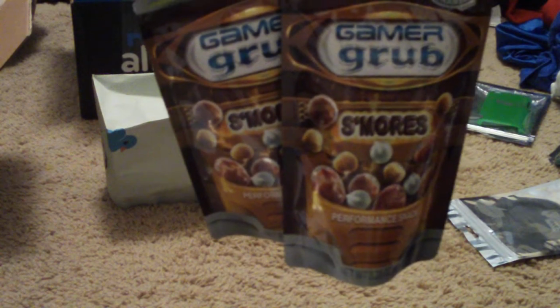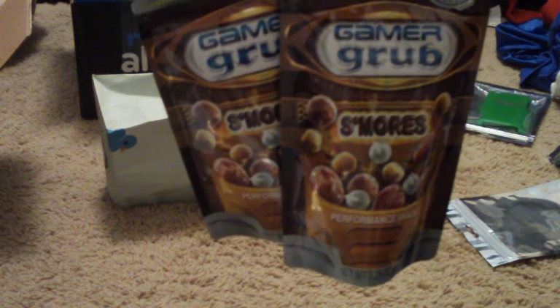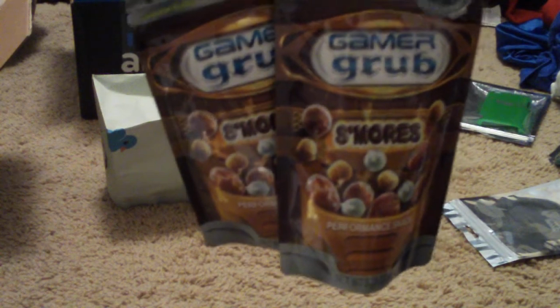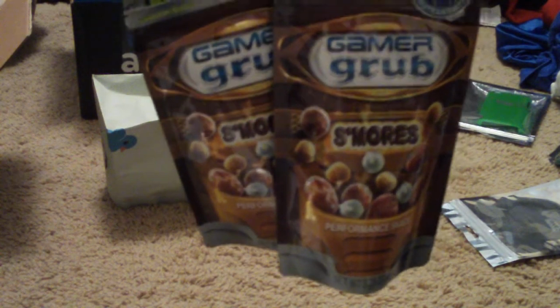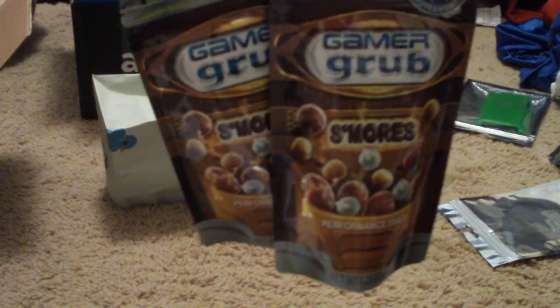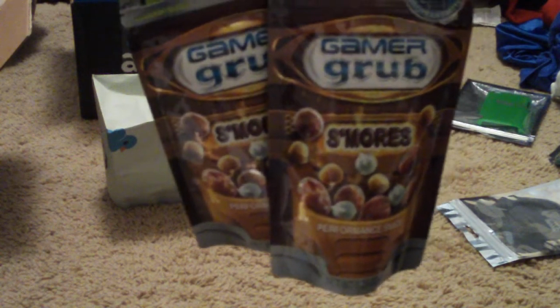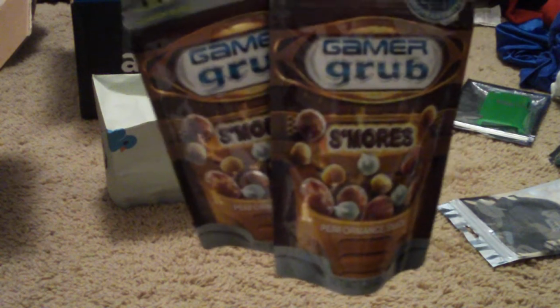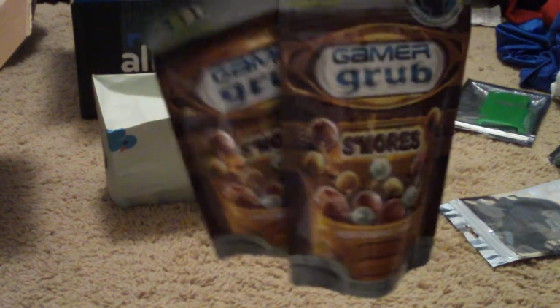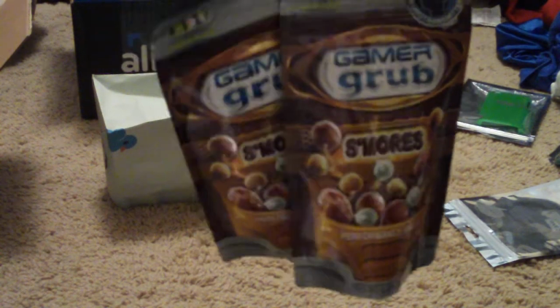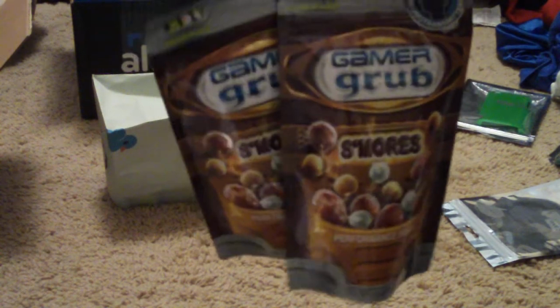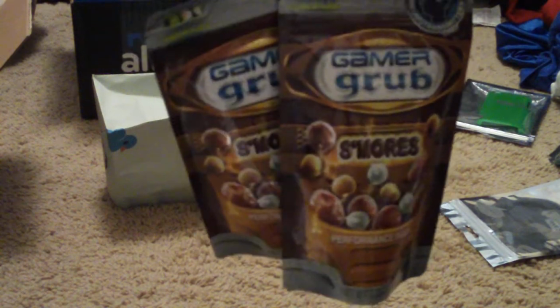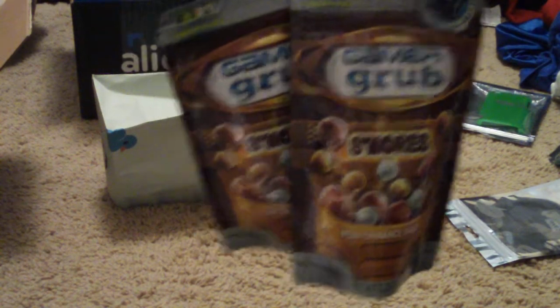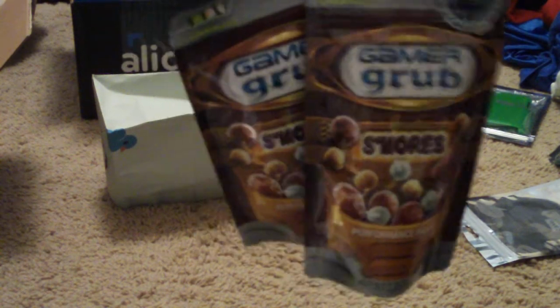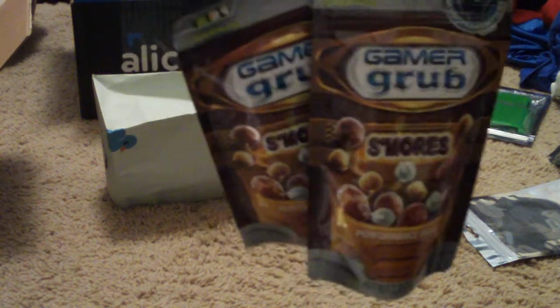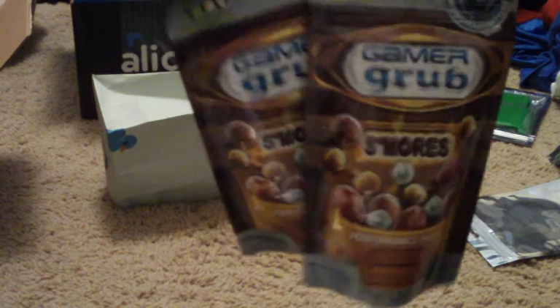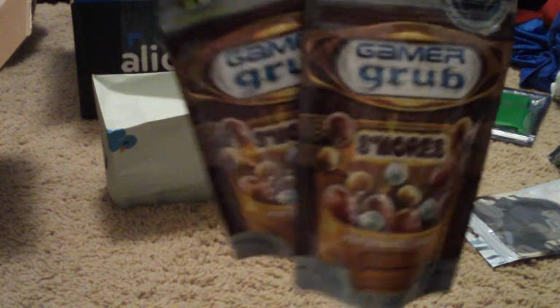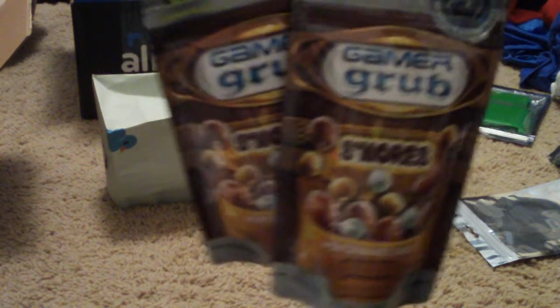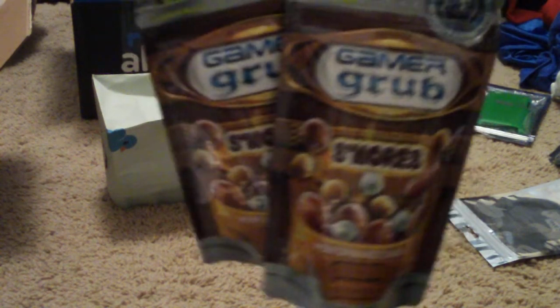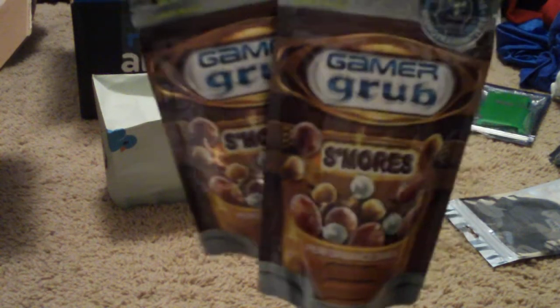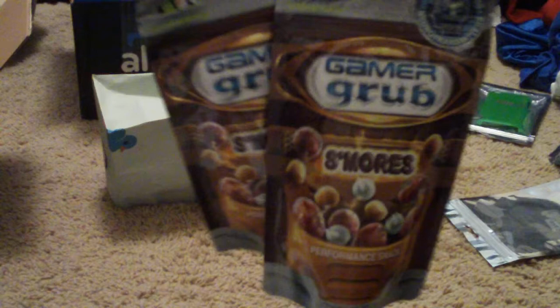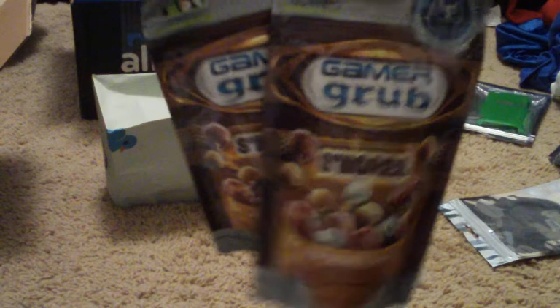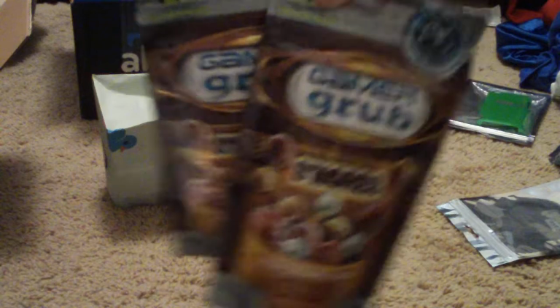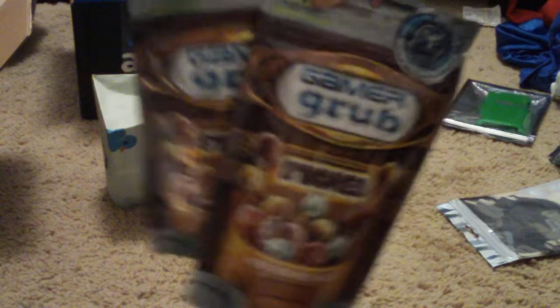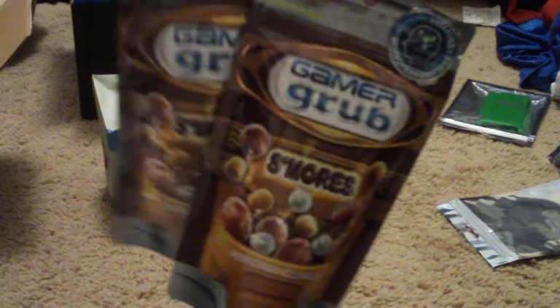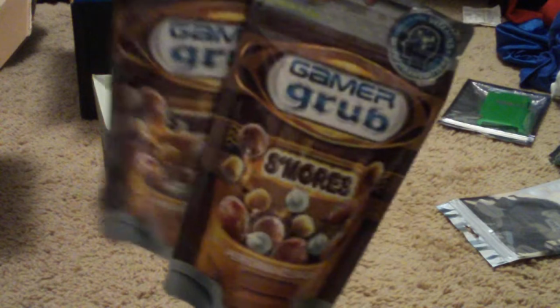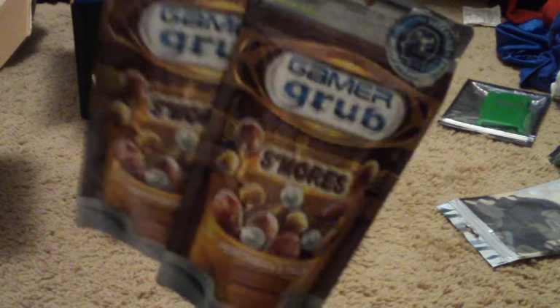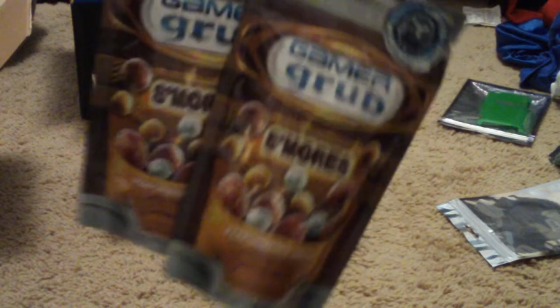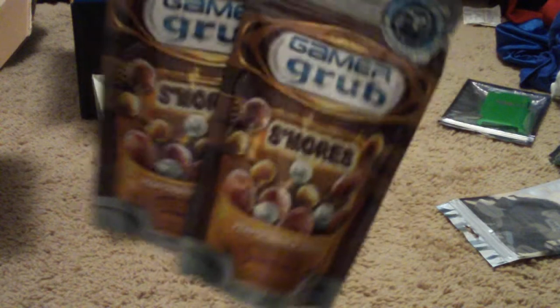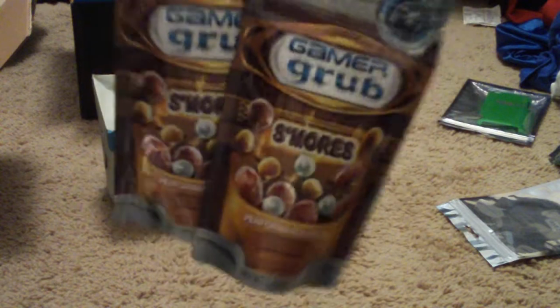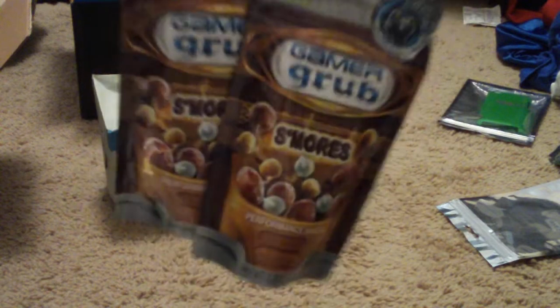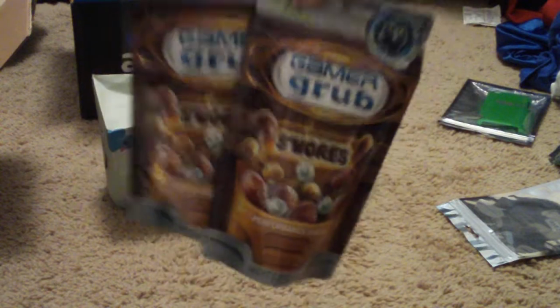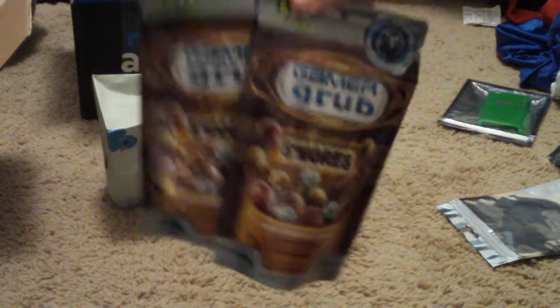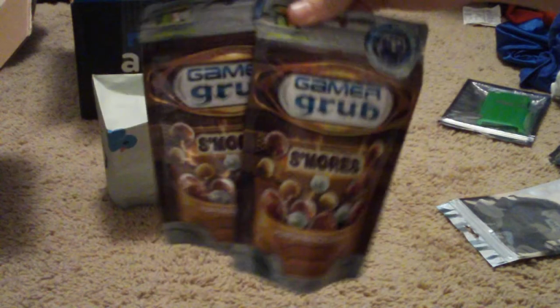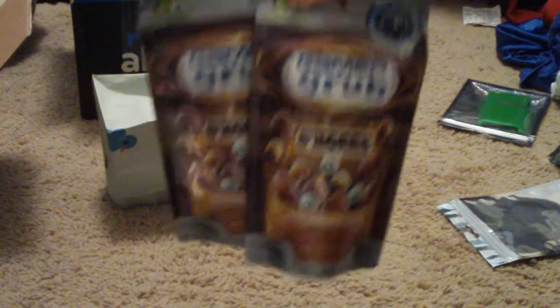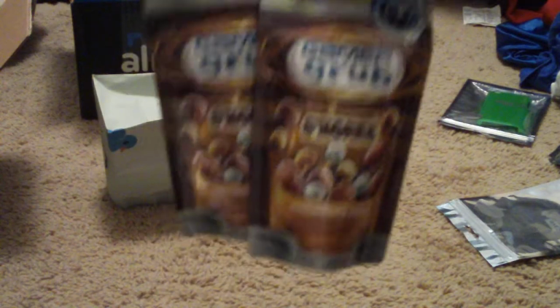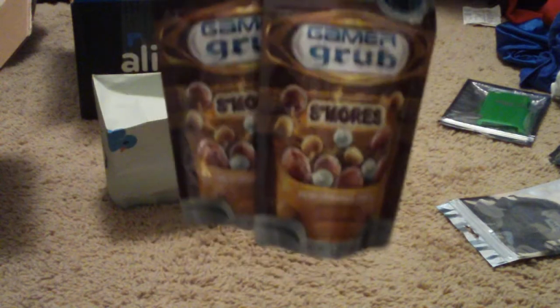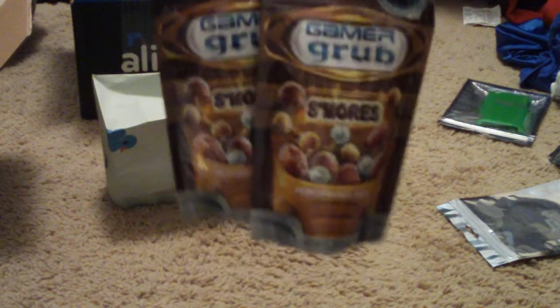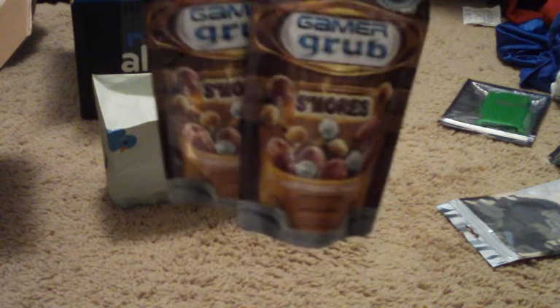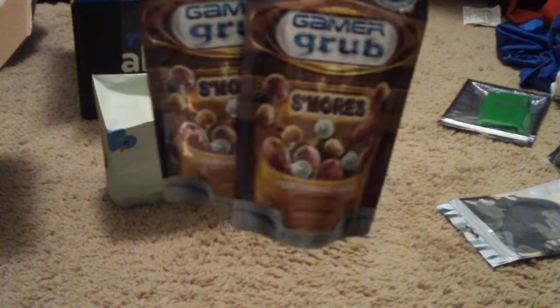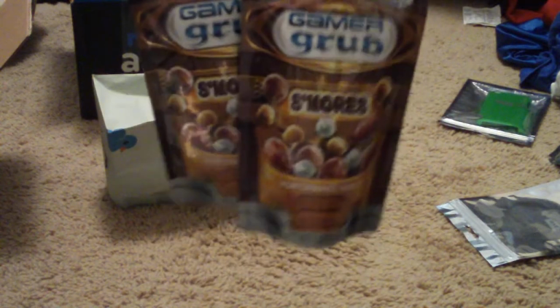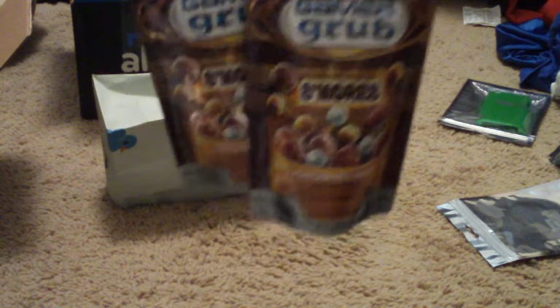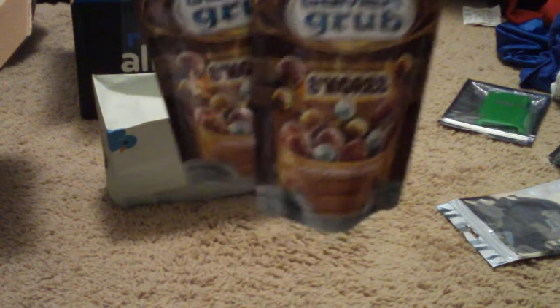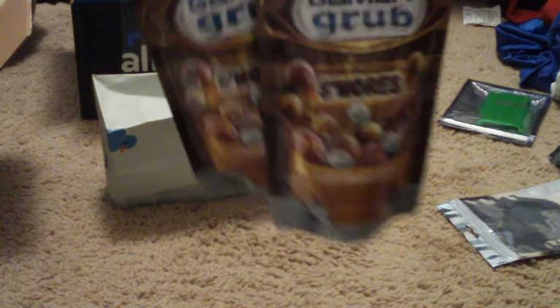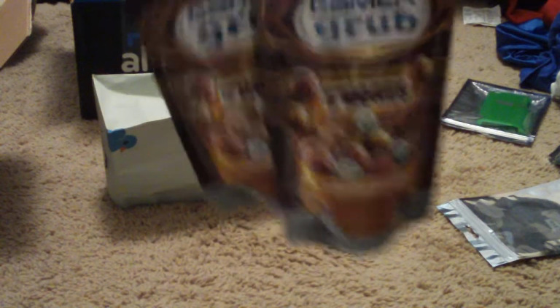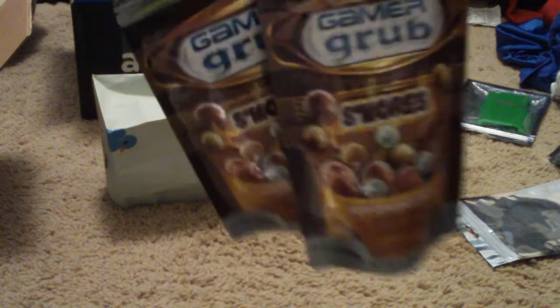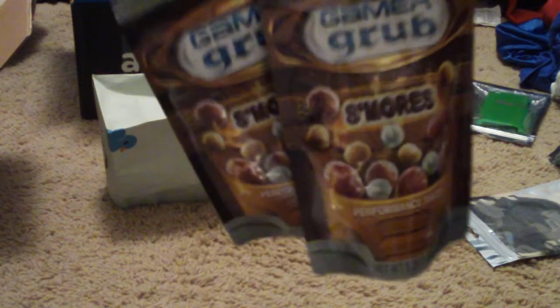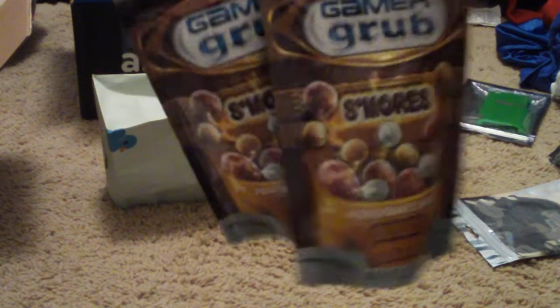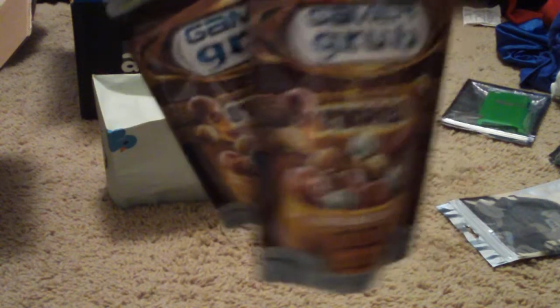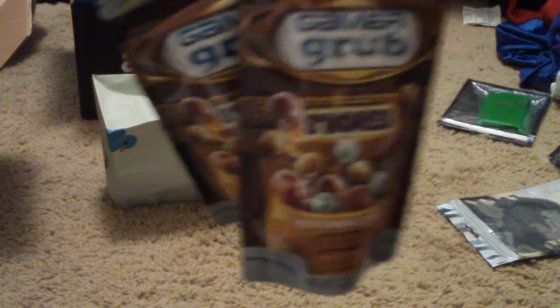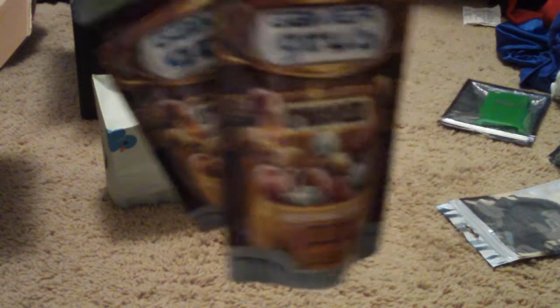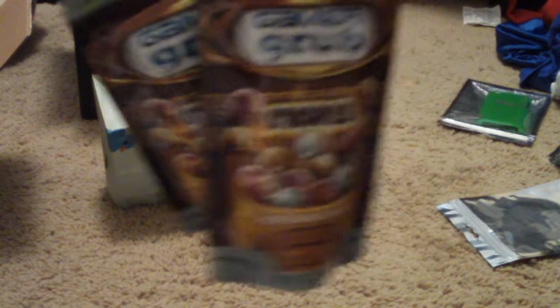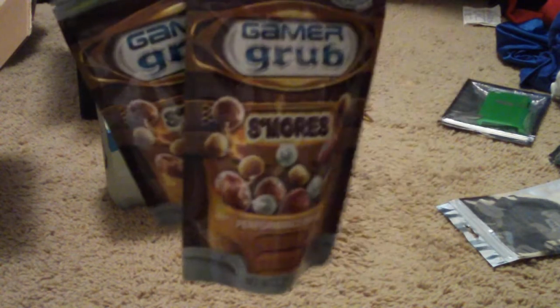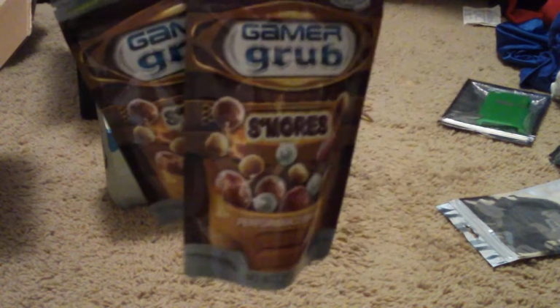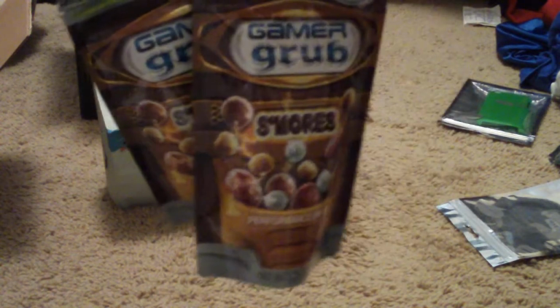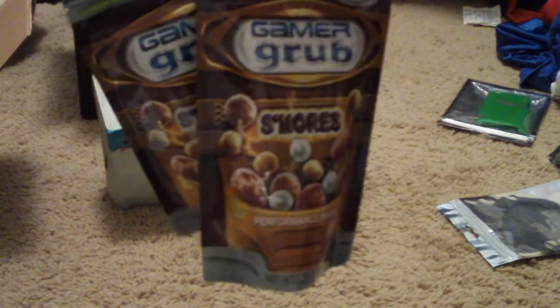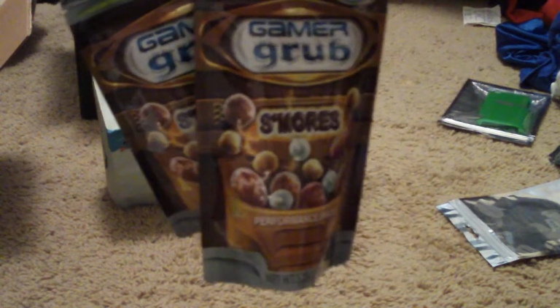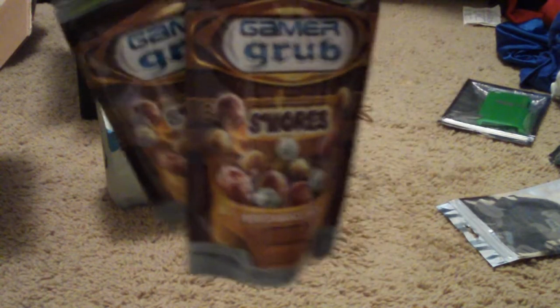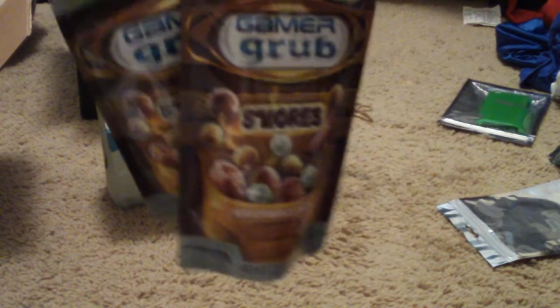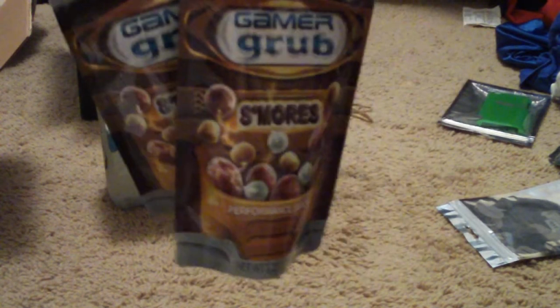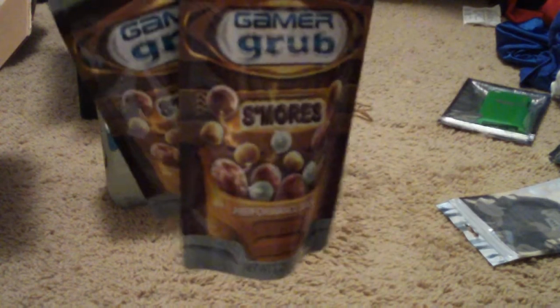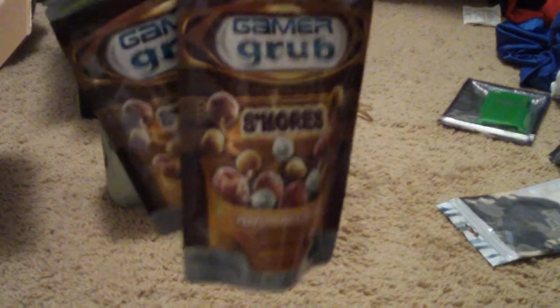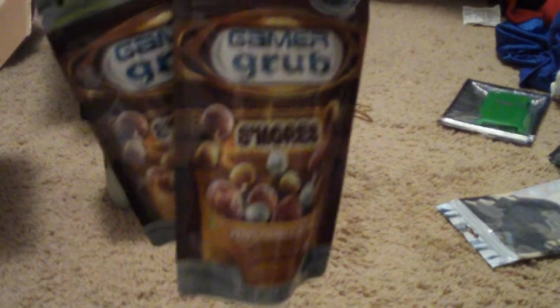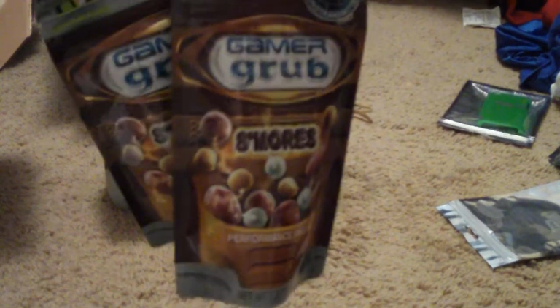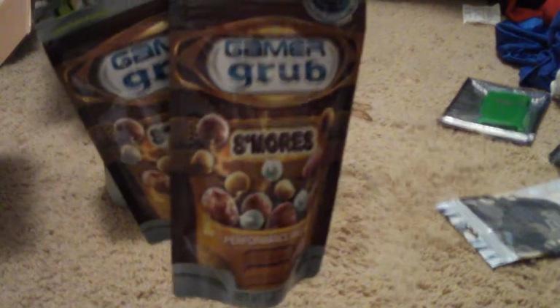Thanks for watching this unboxing of Gamergrub. Please rate, comment, subscribe. See ya.